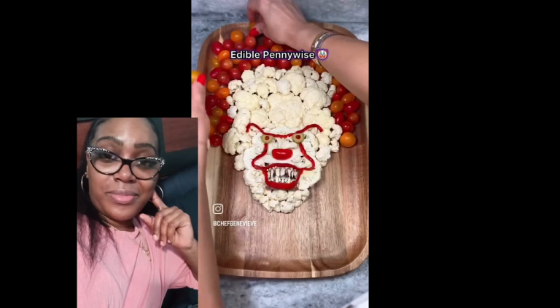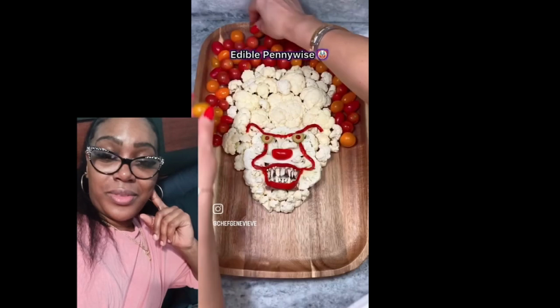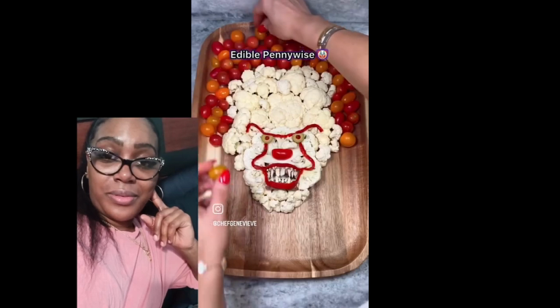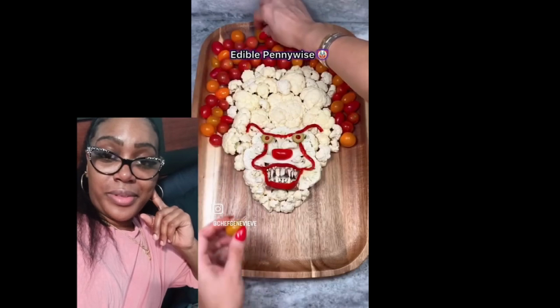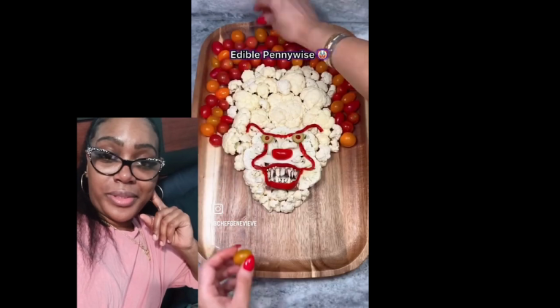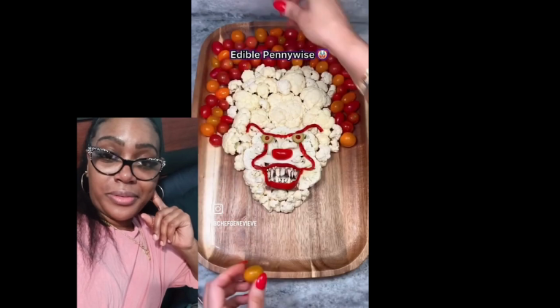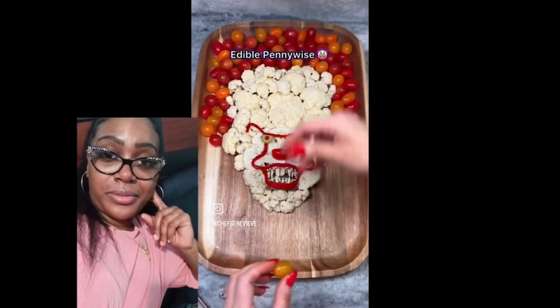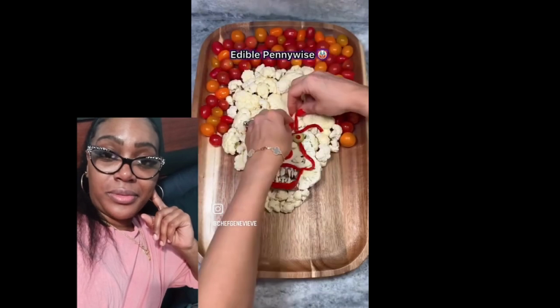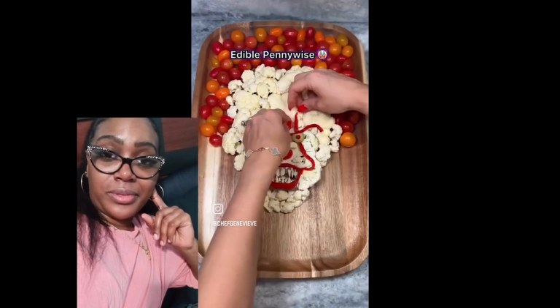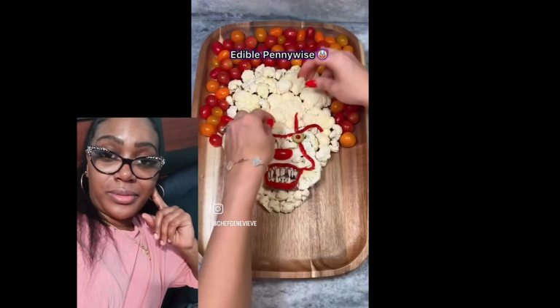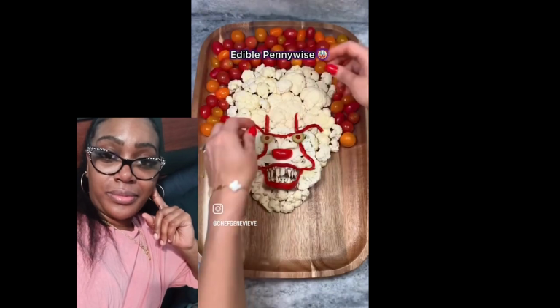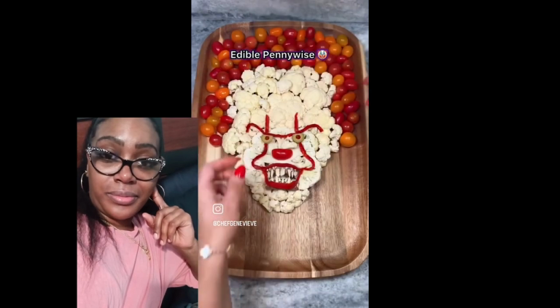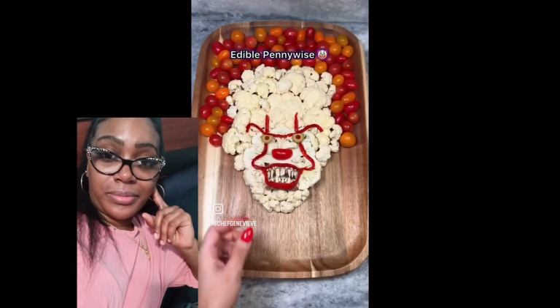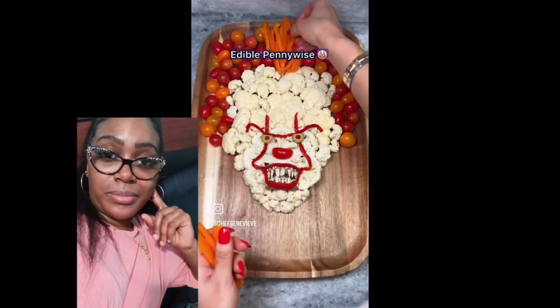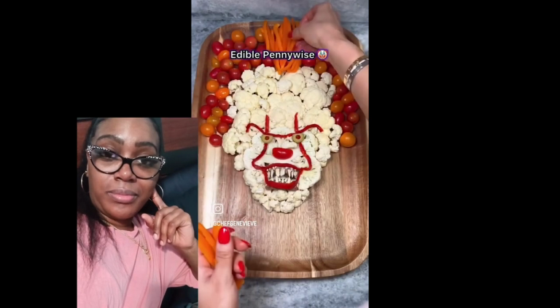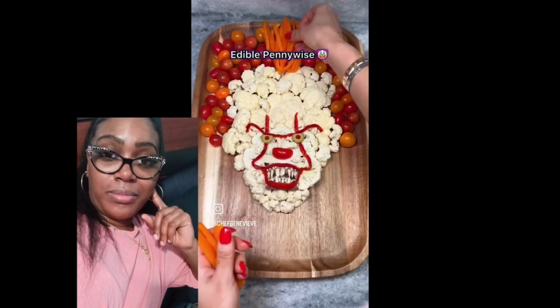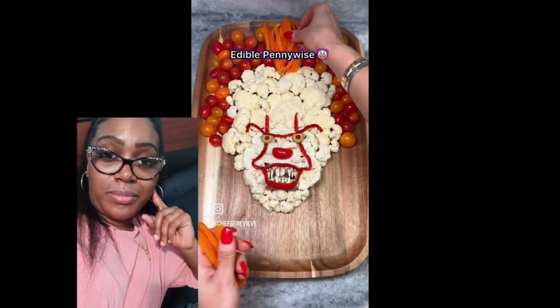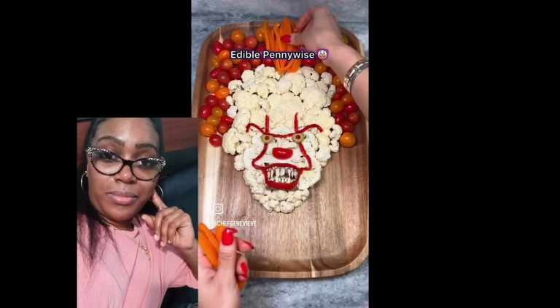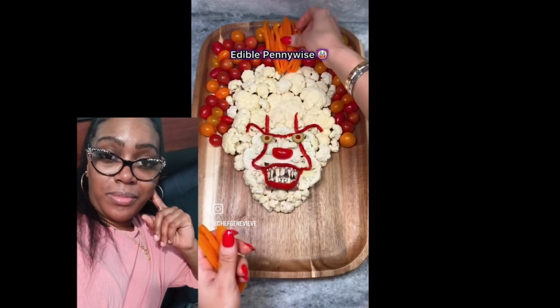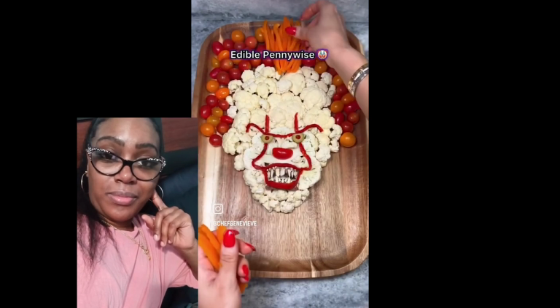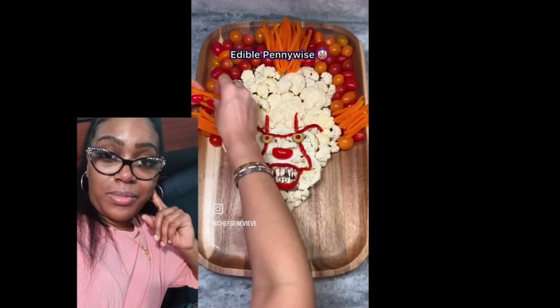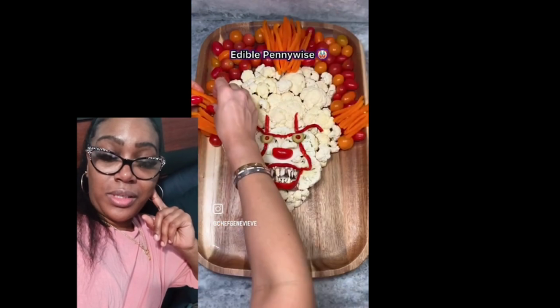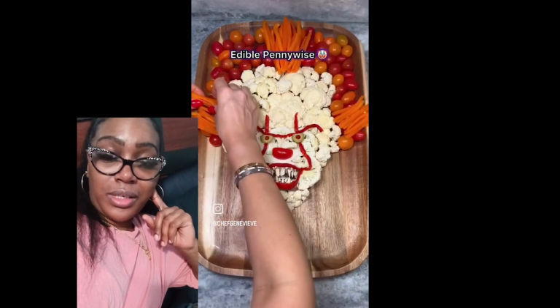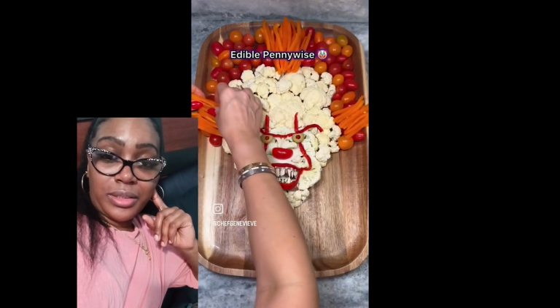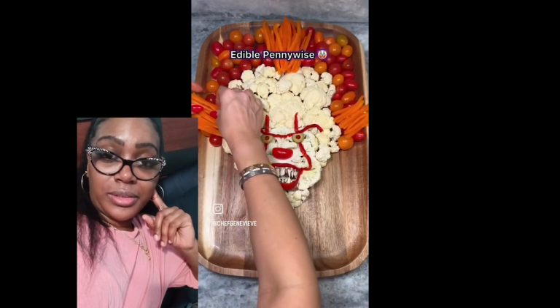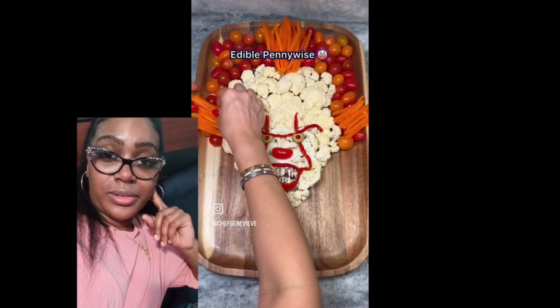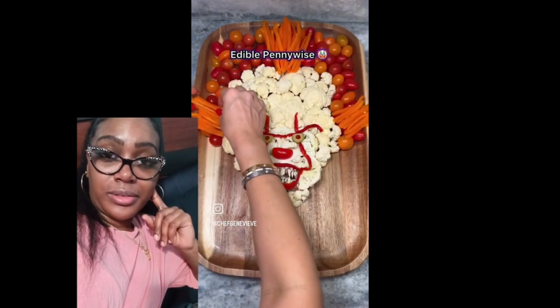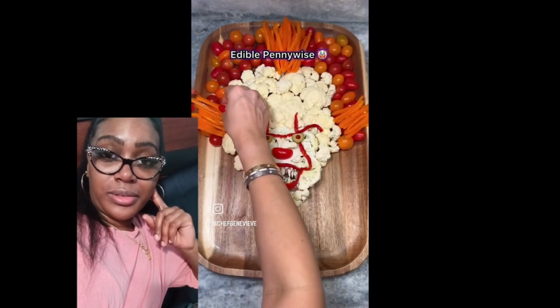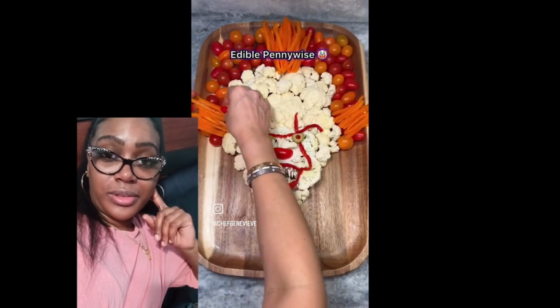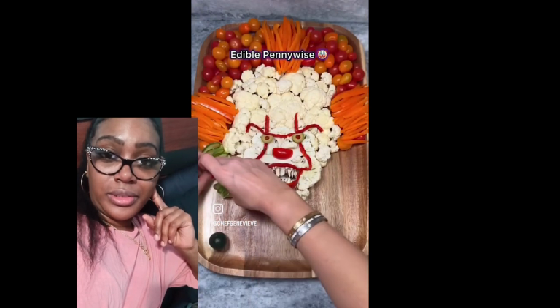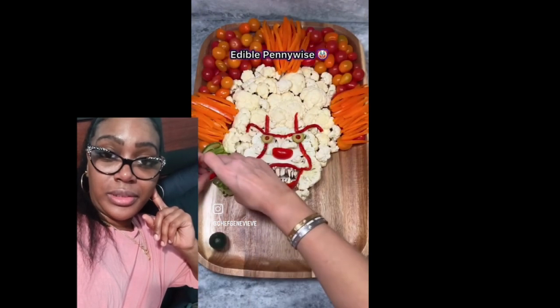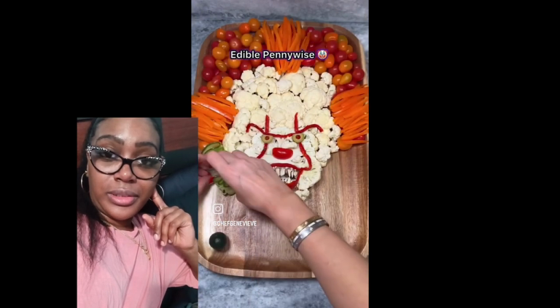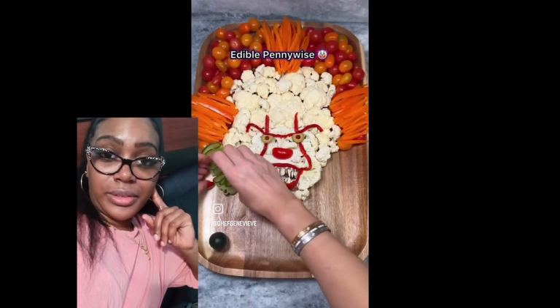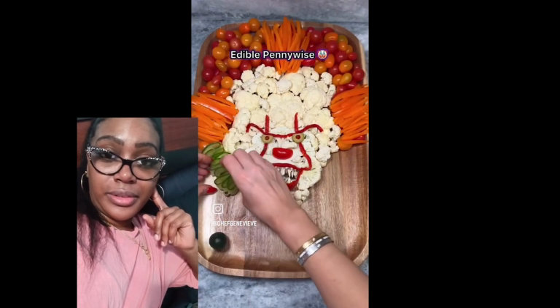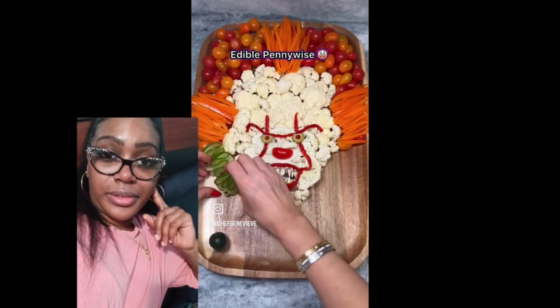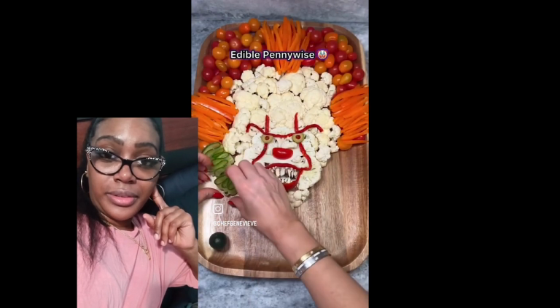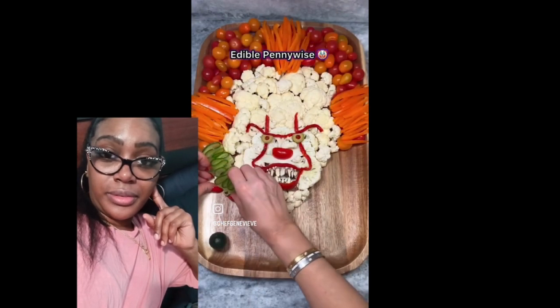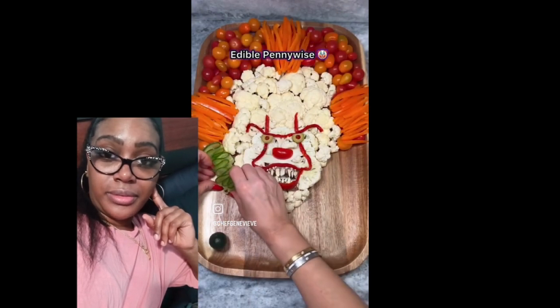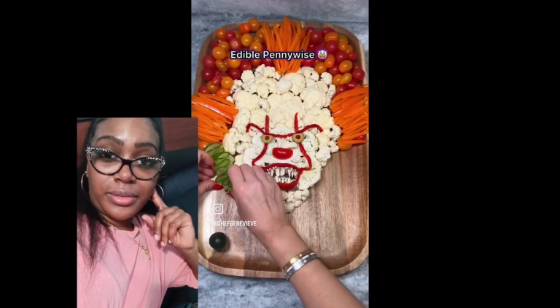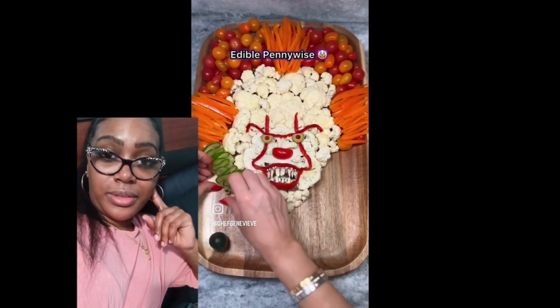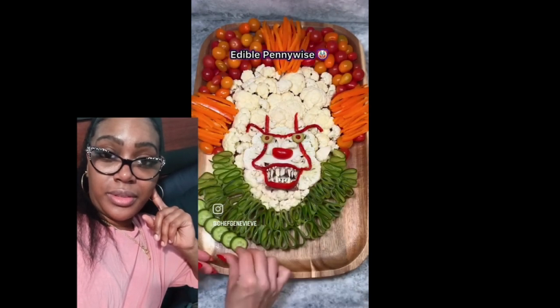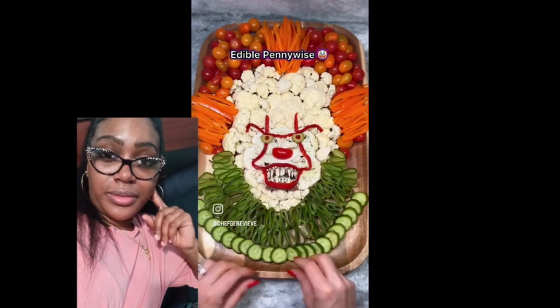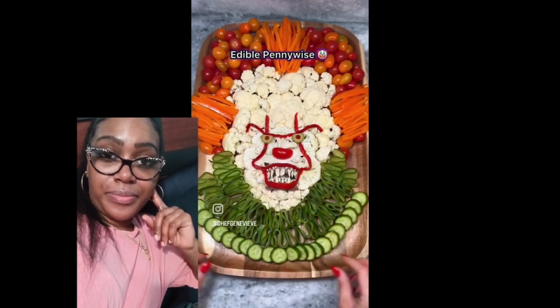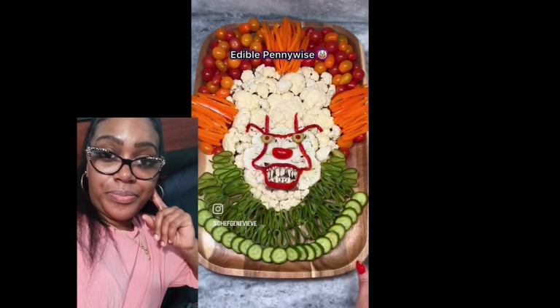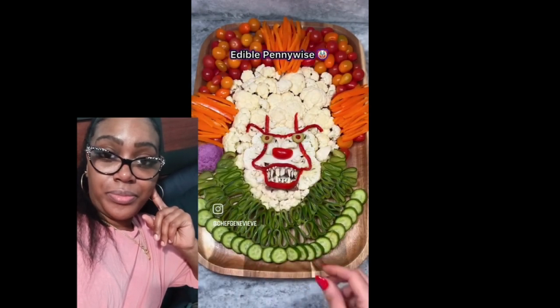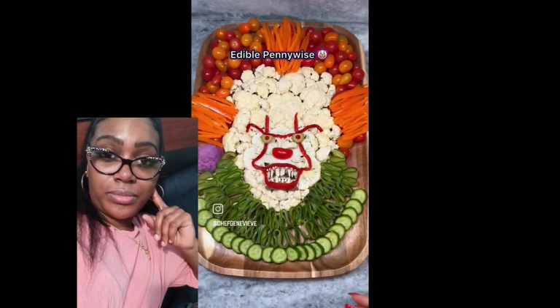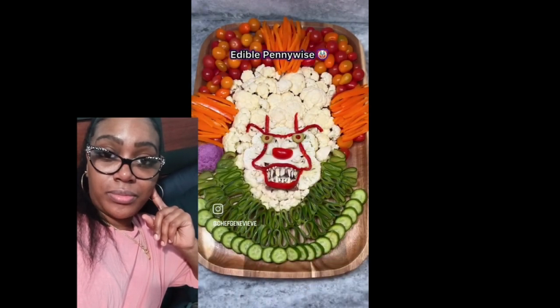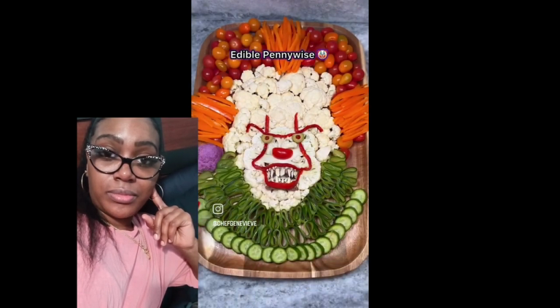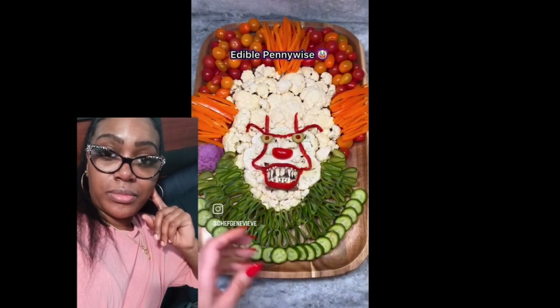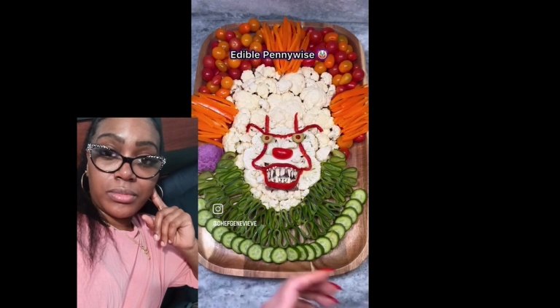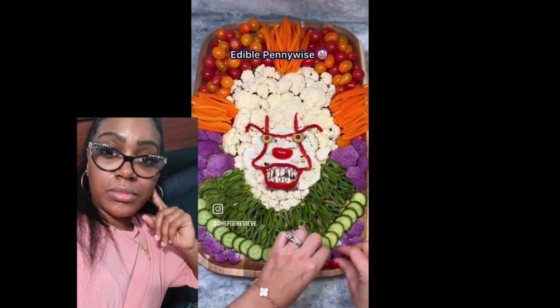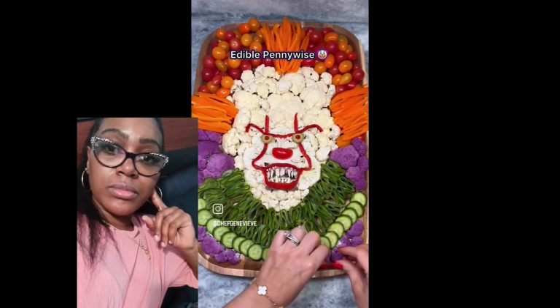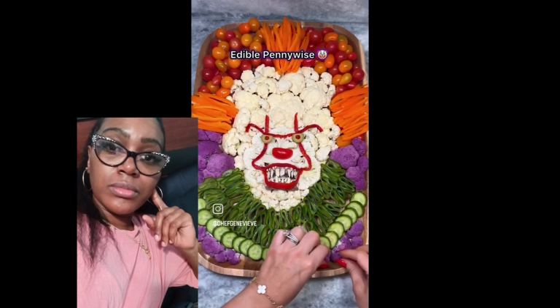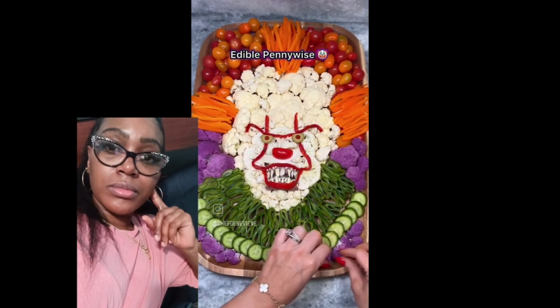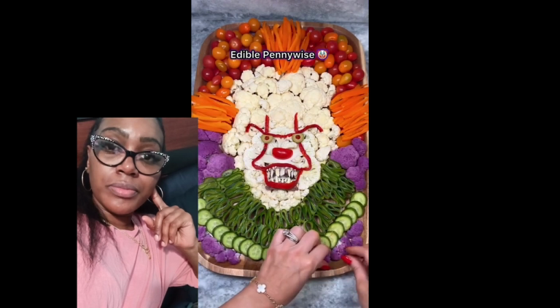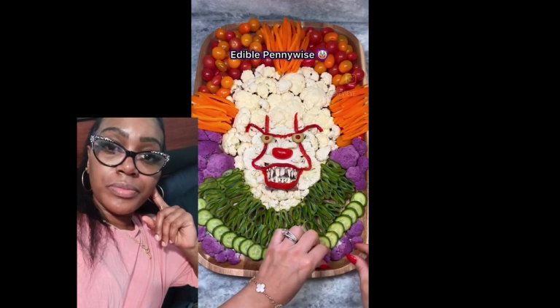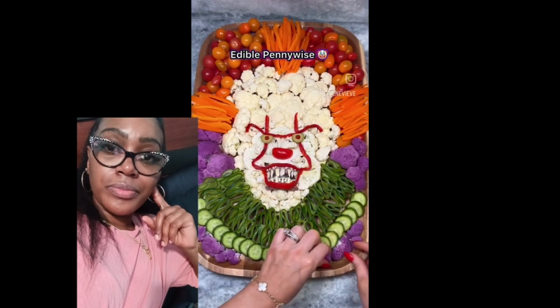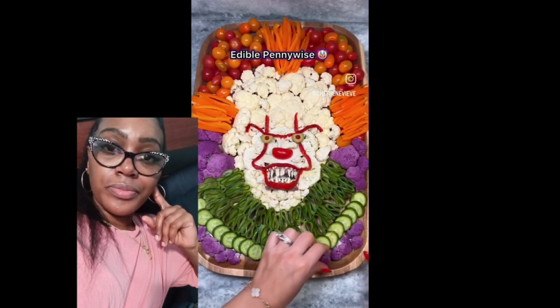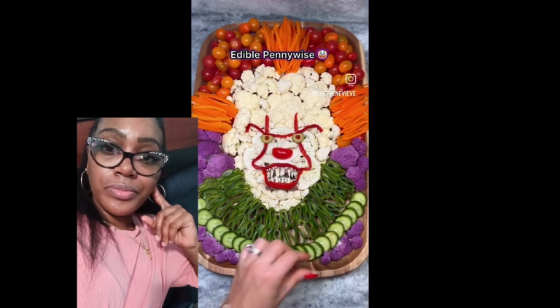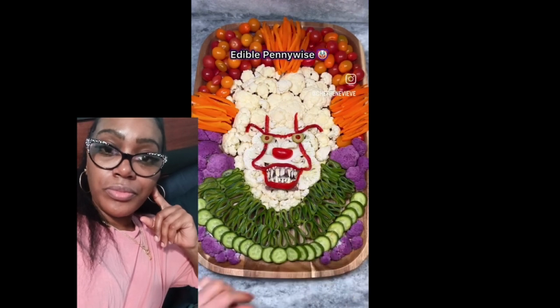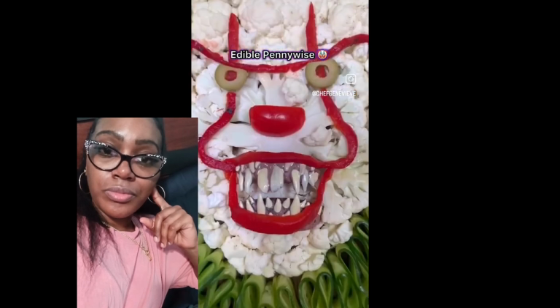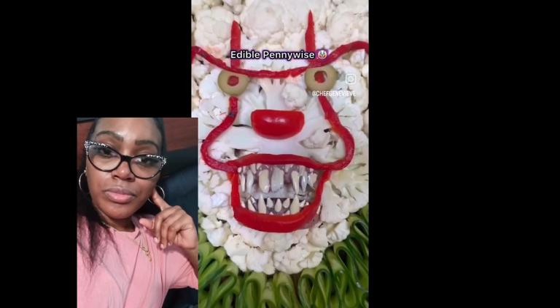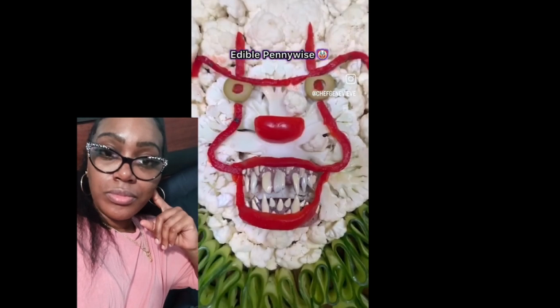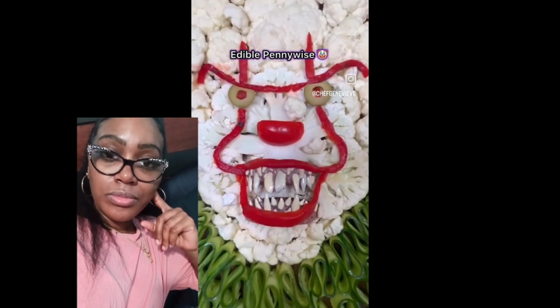Peanuts, cotton candy, hot dogs, and... Pumpcorn!